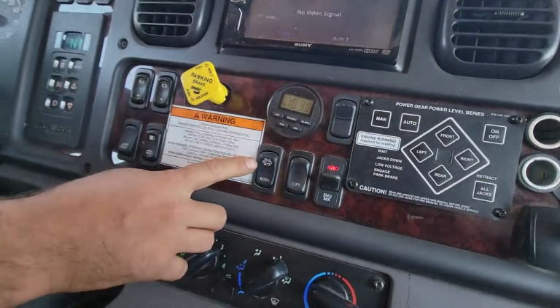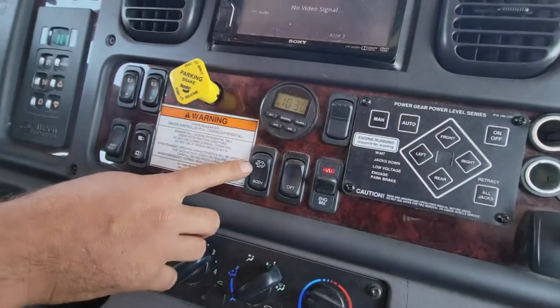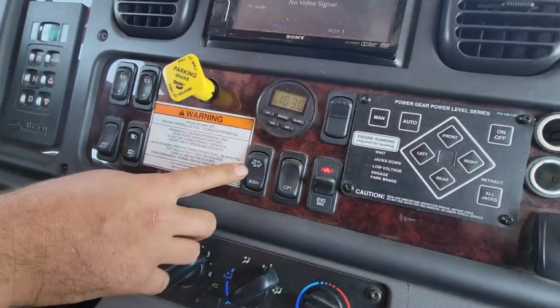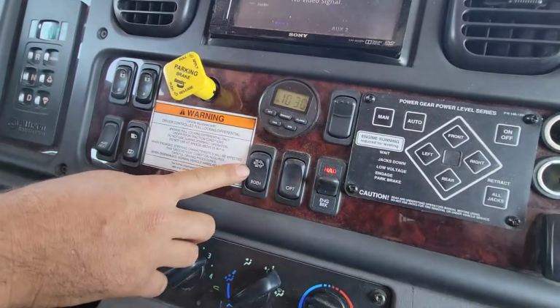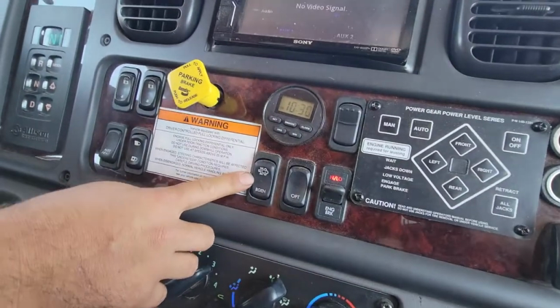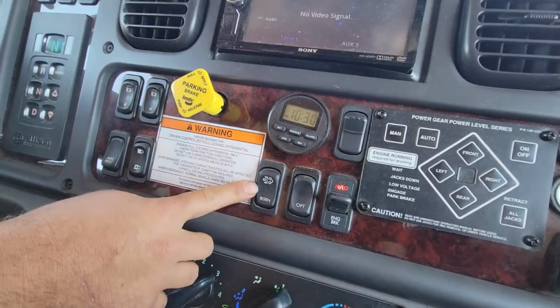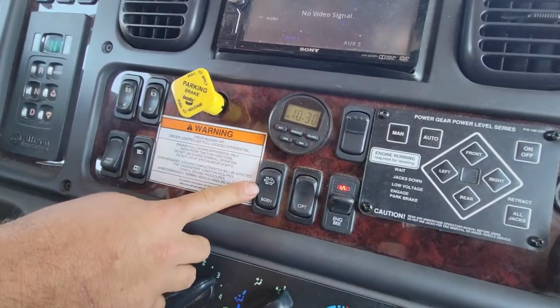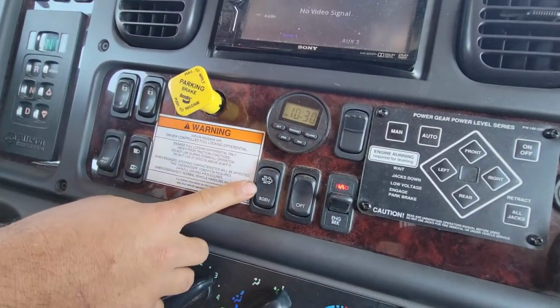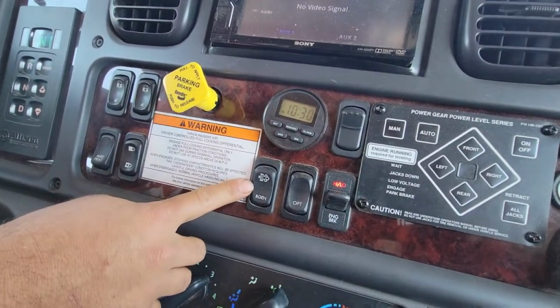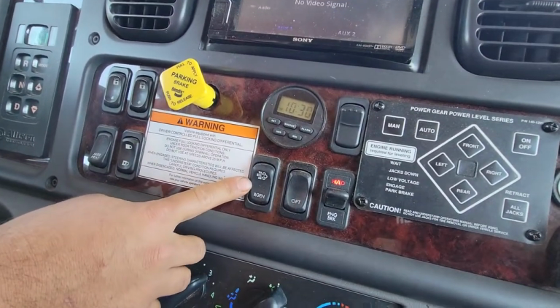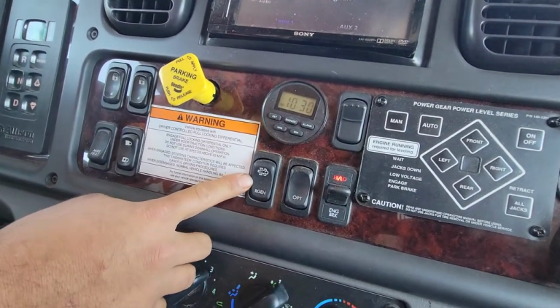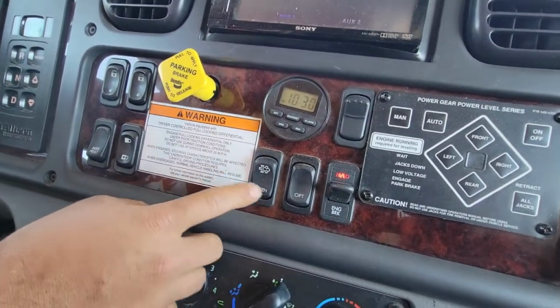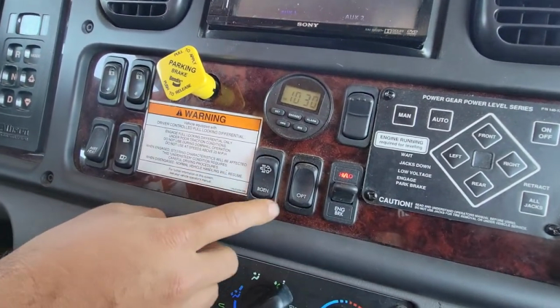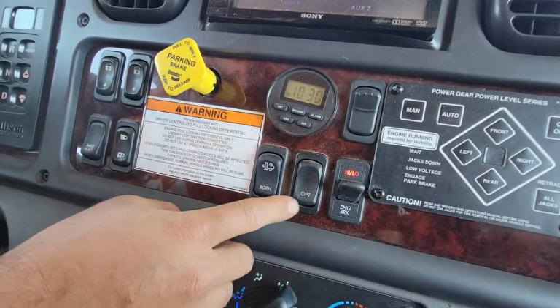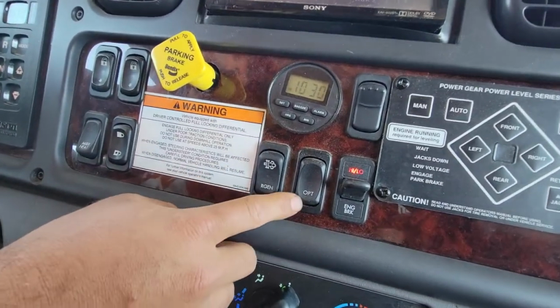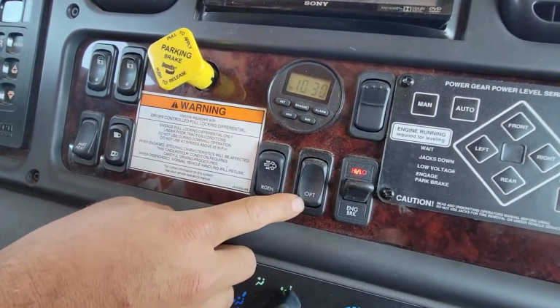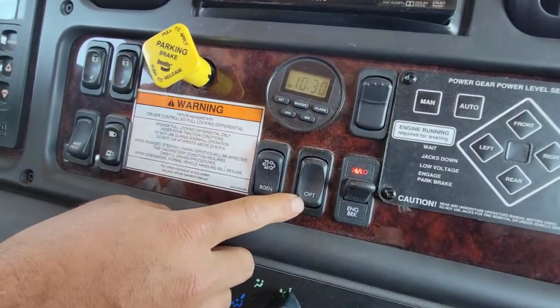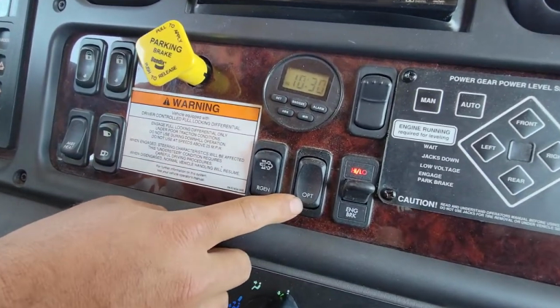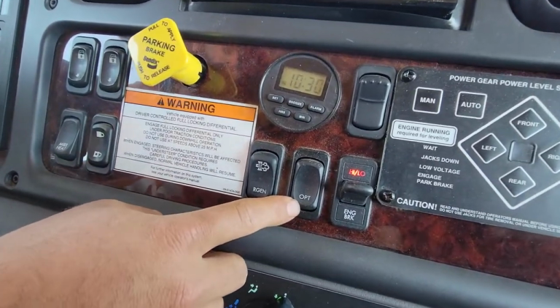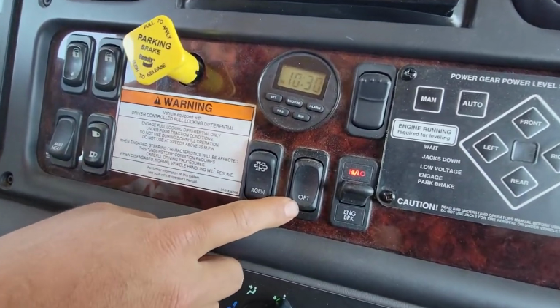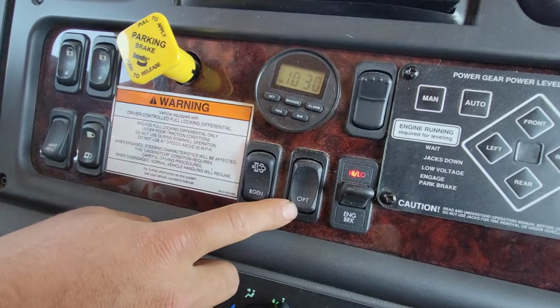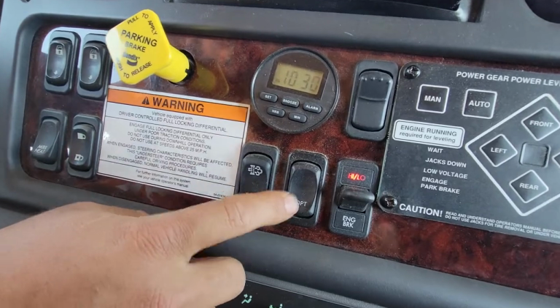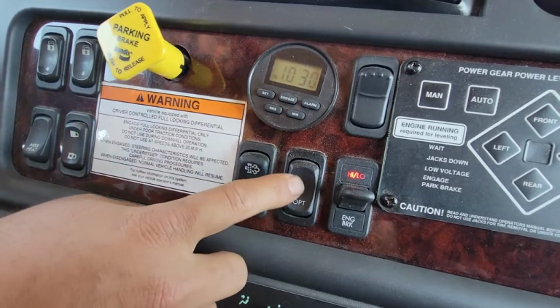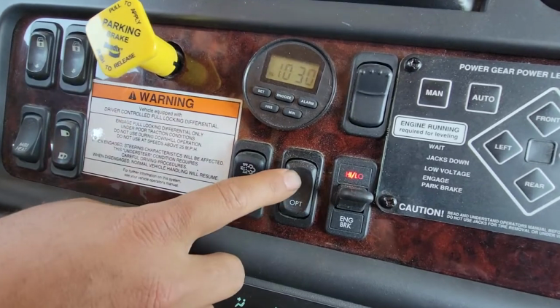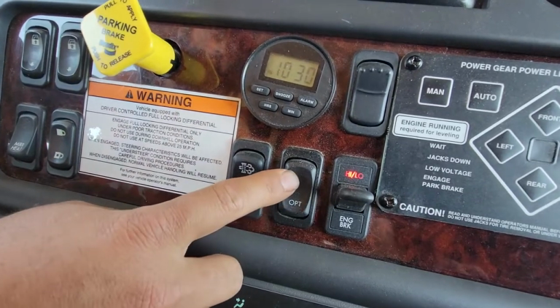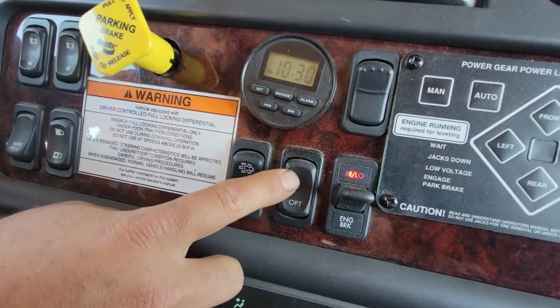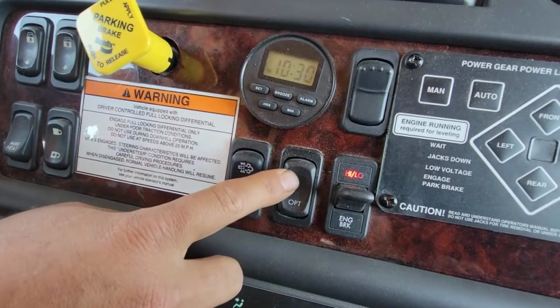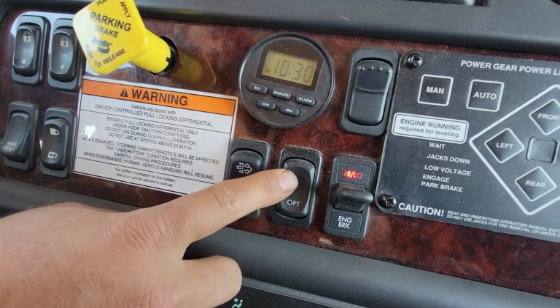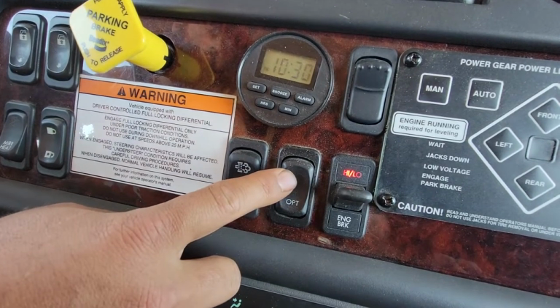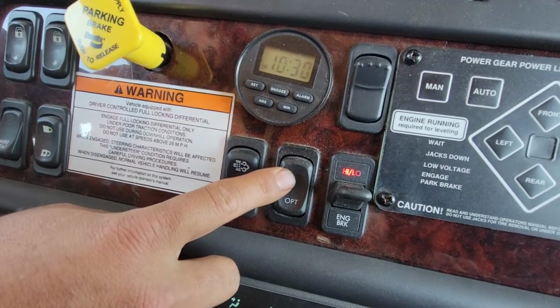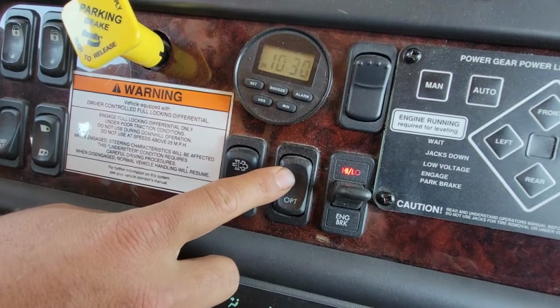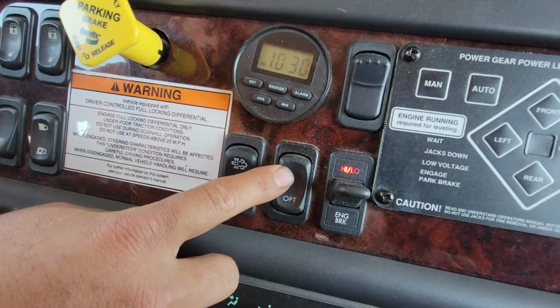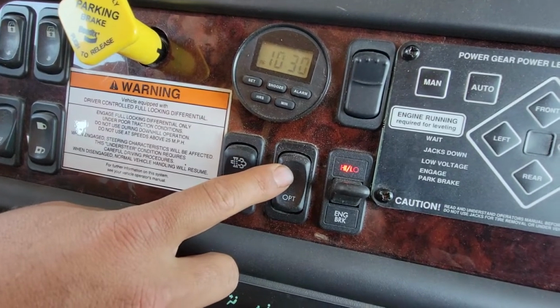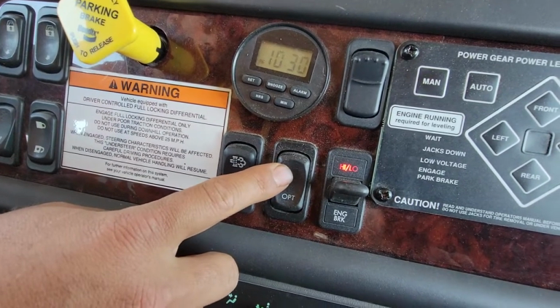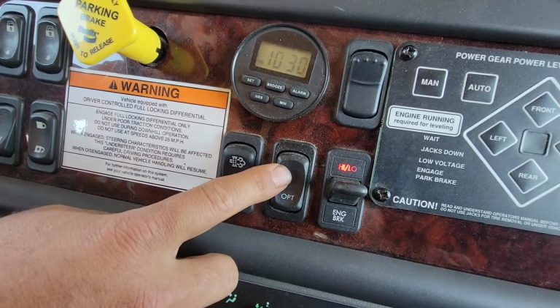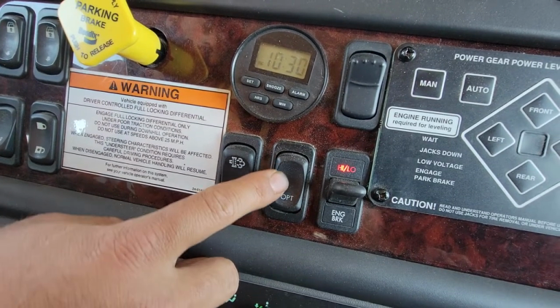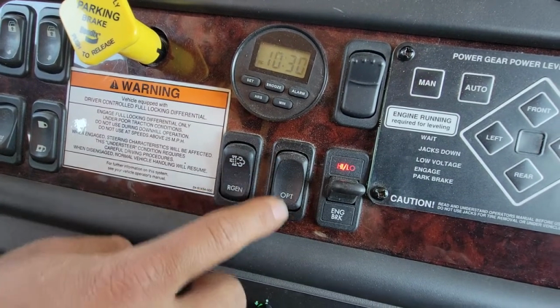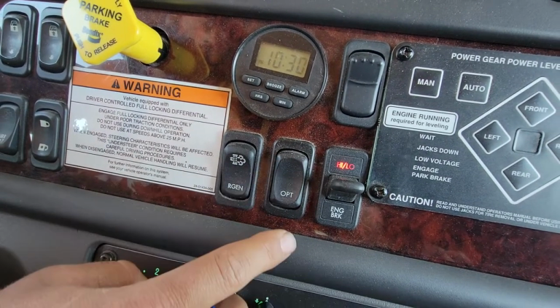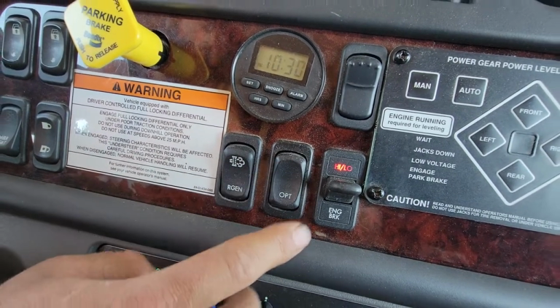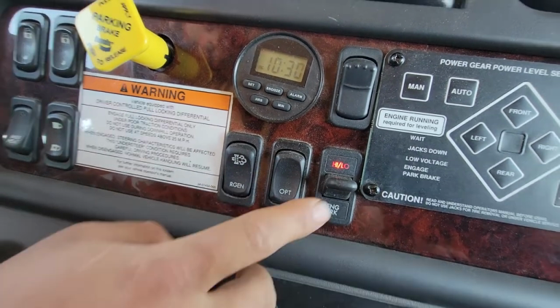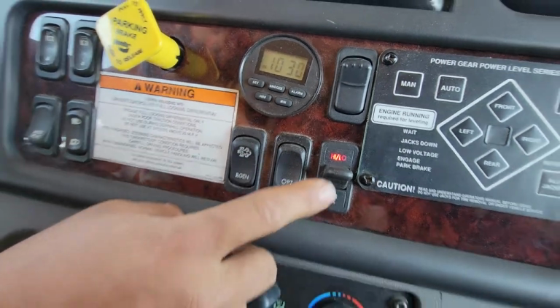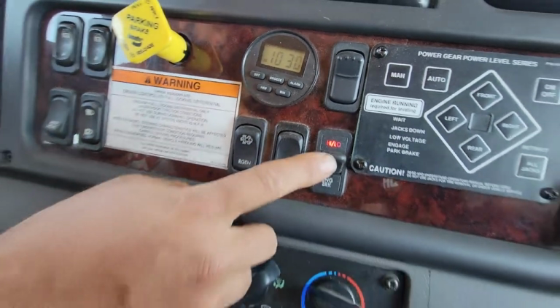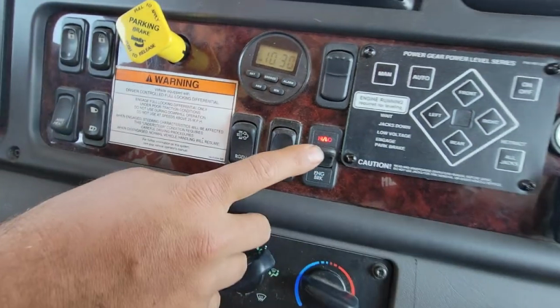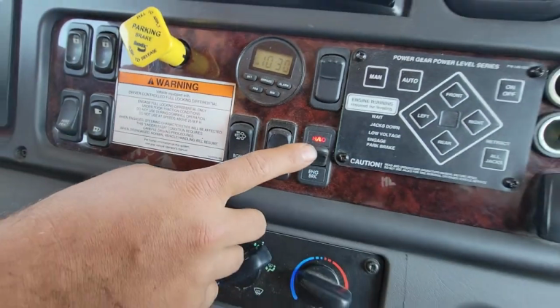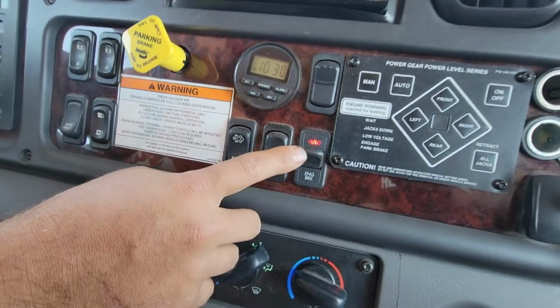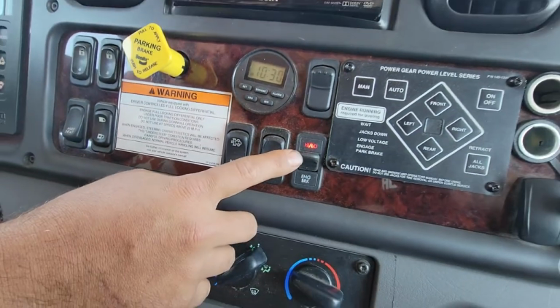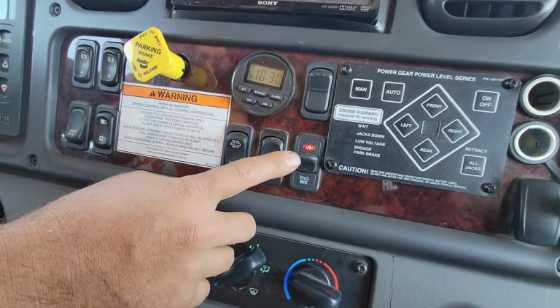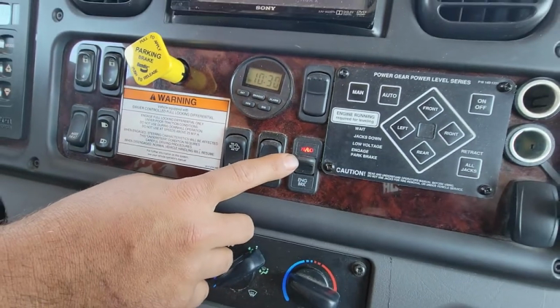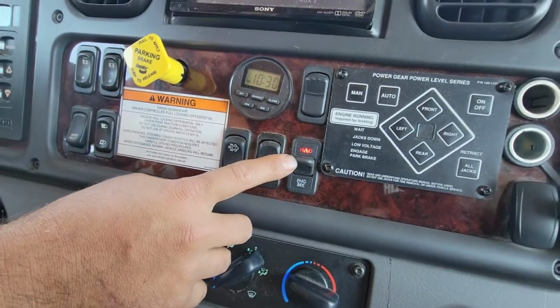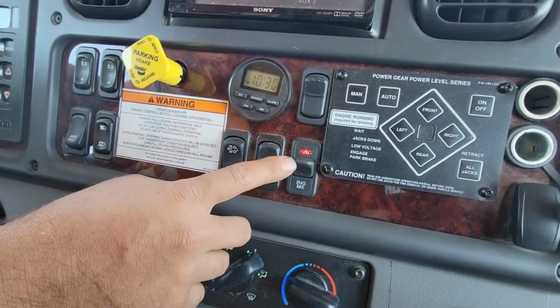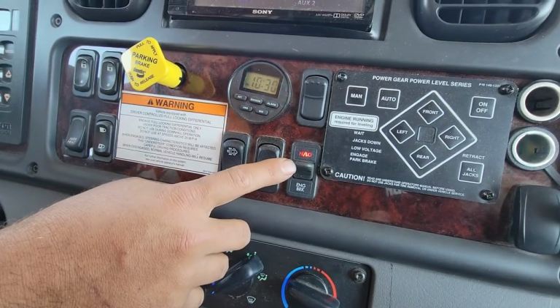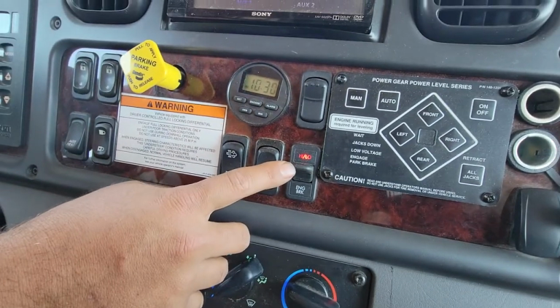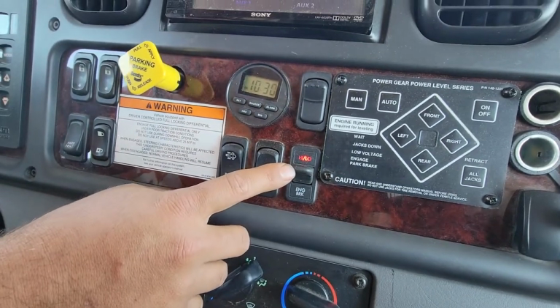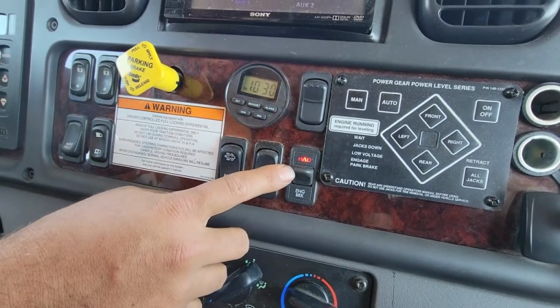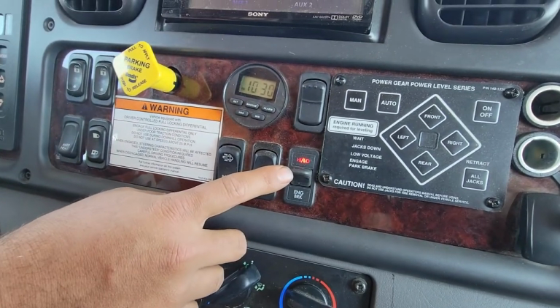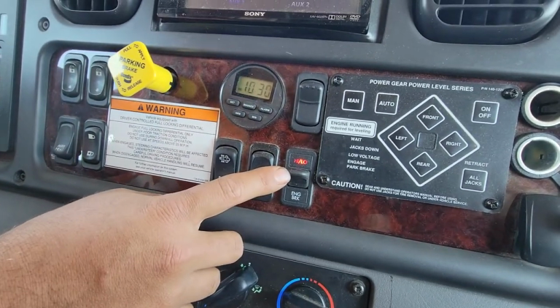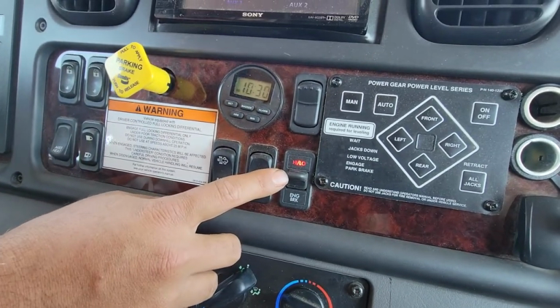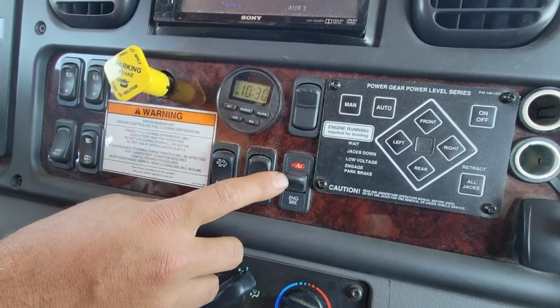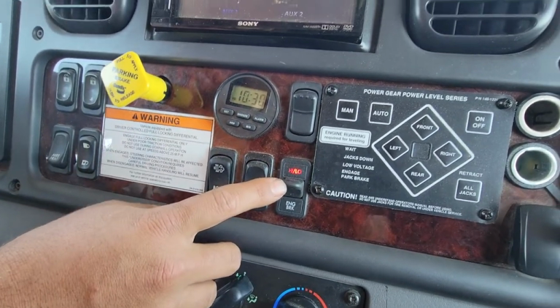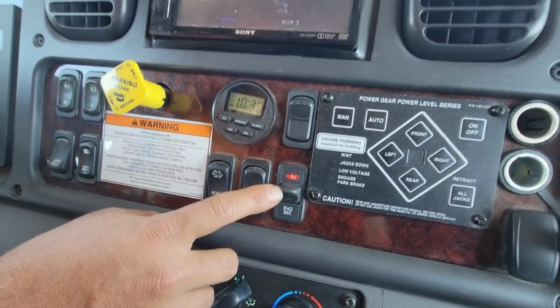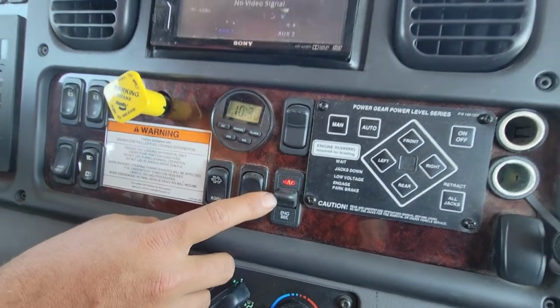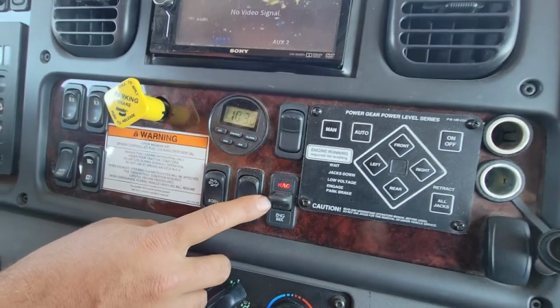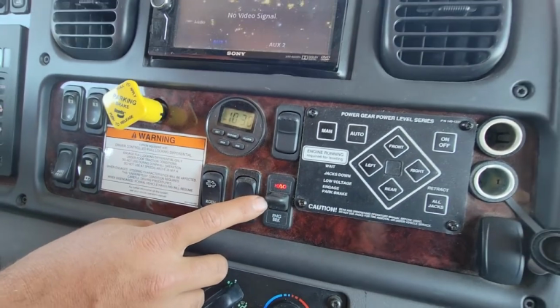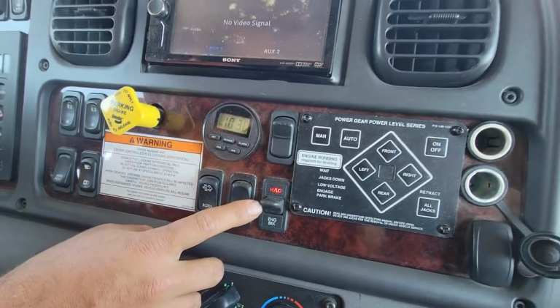This is a regen button. This is an optional button that is not being used for anything. Exhaust brake — high and low.